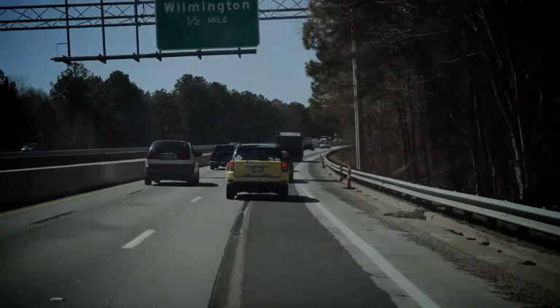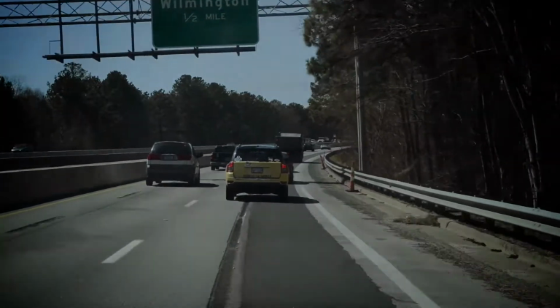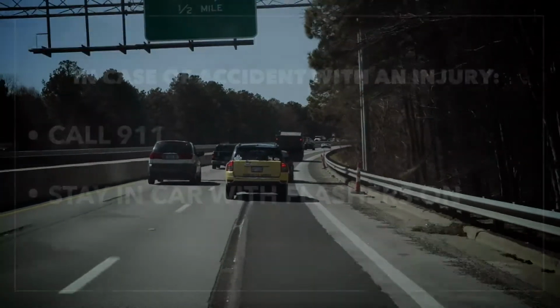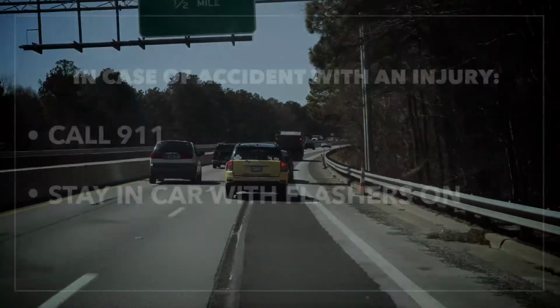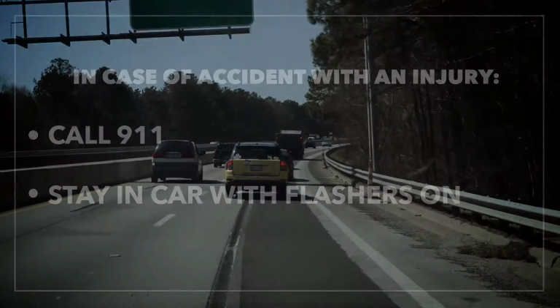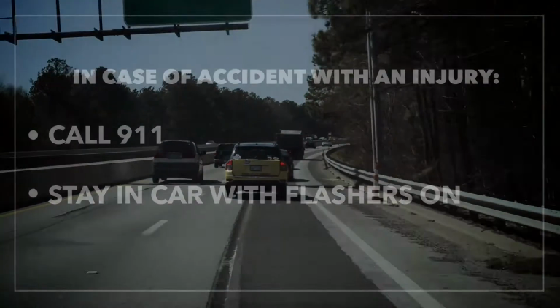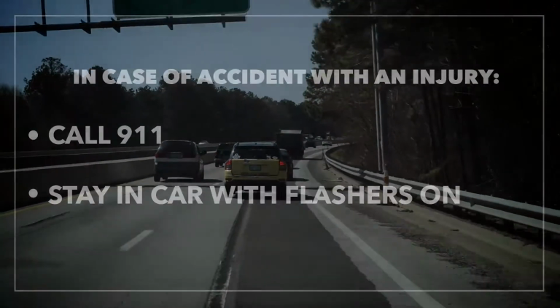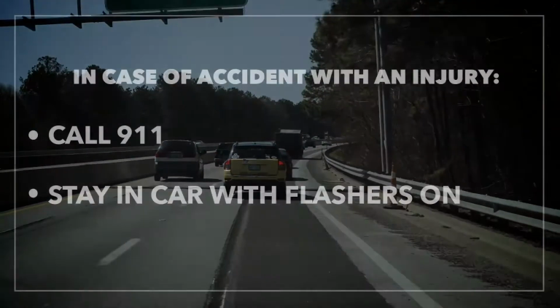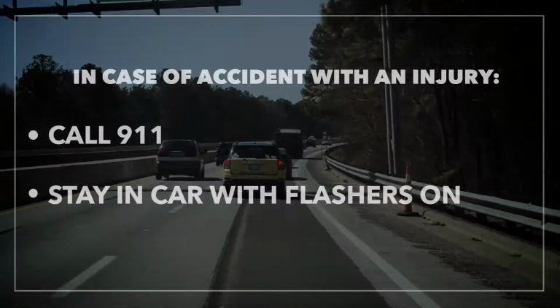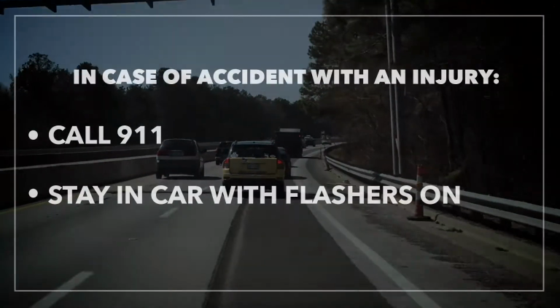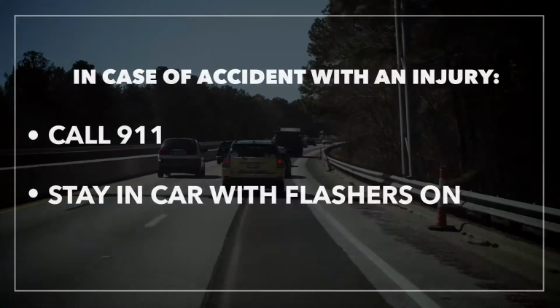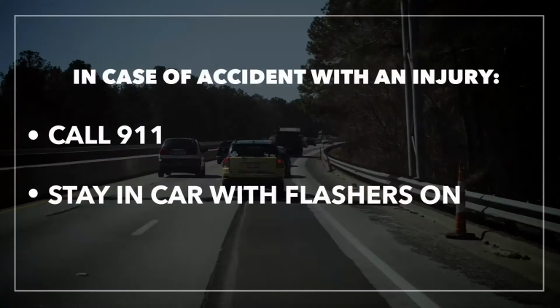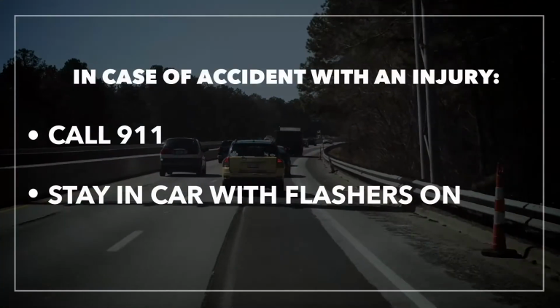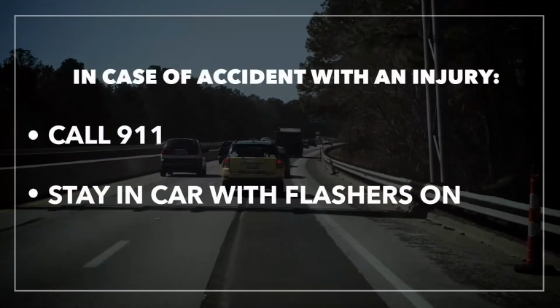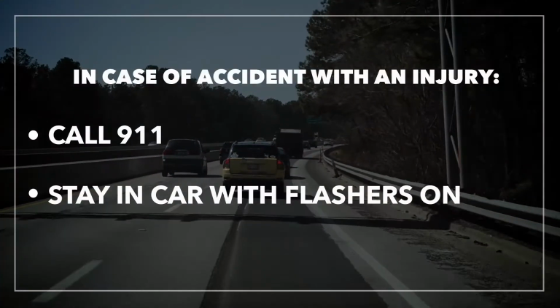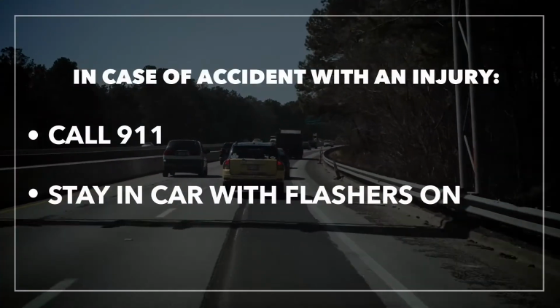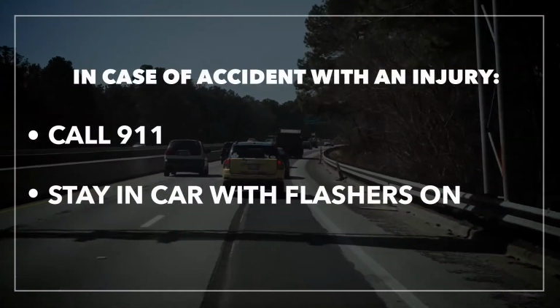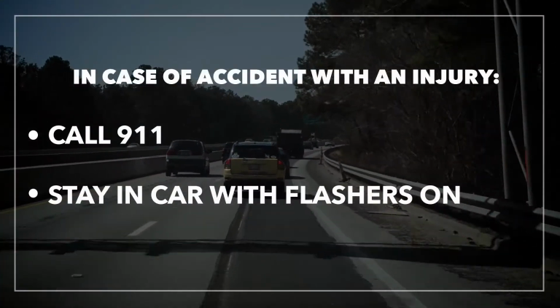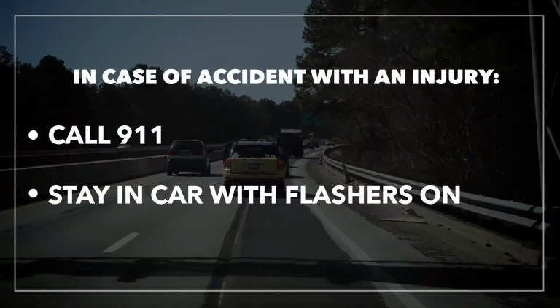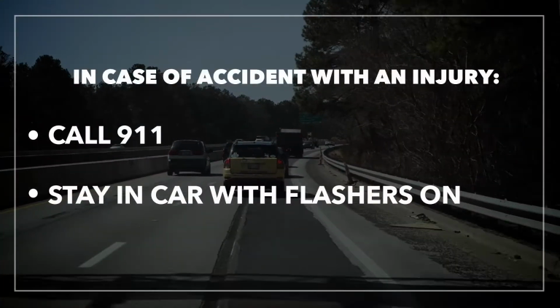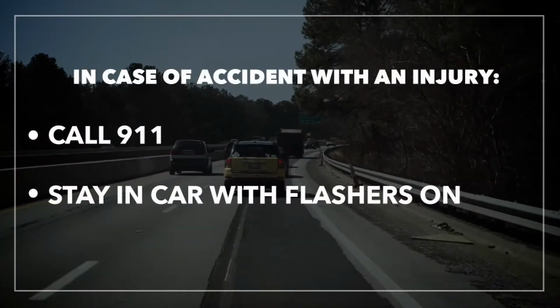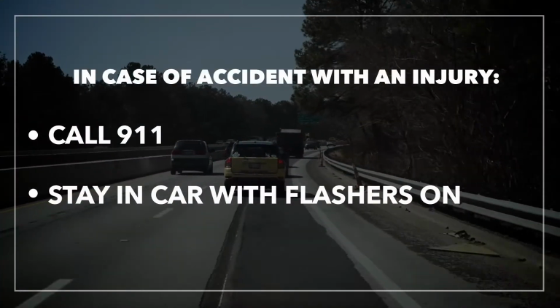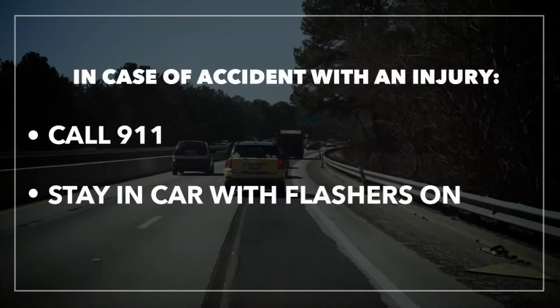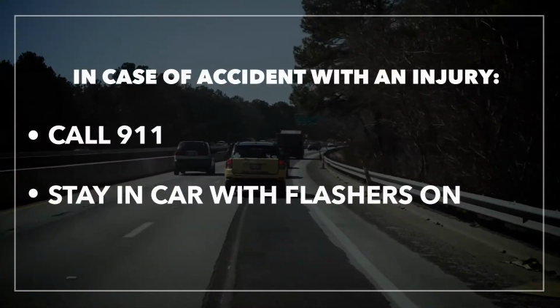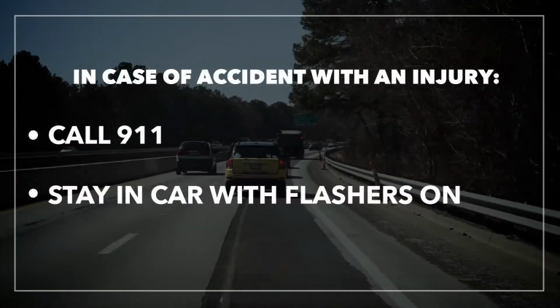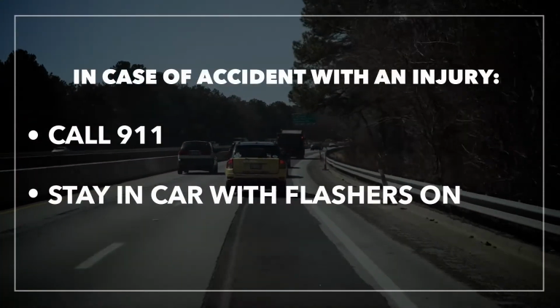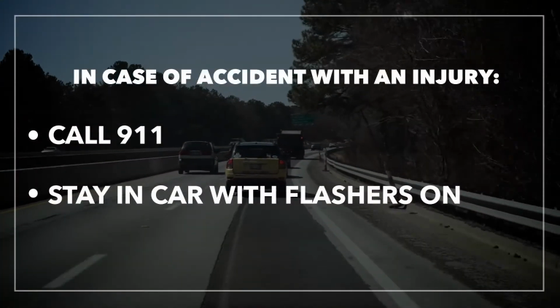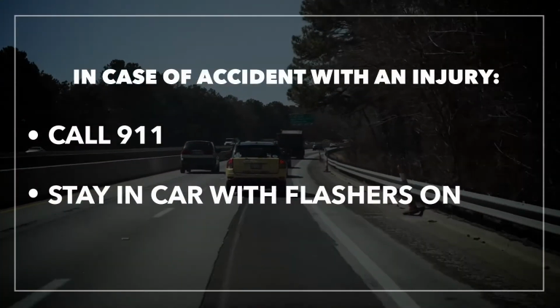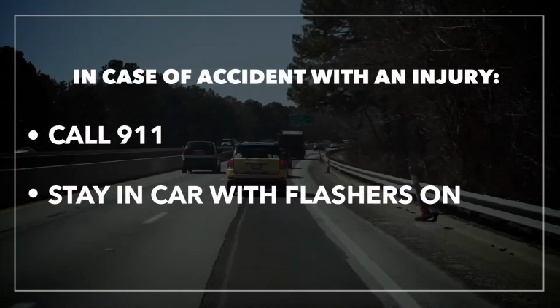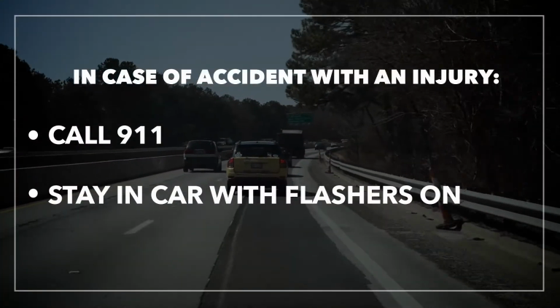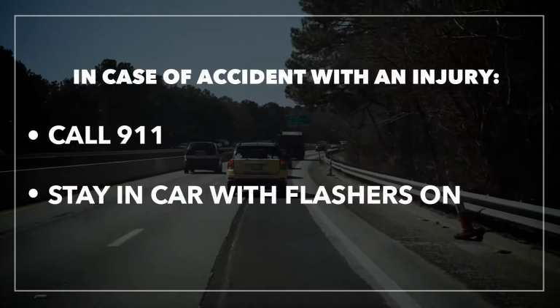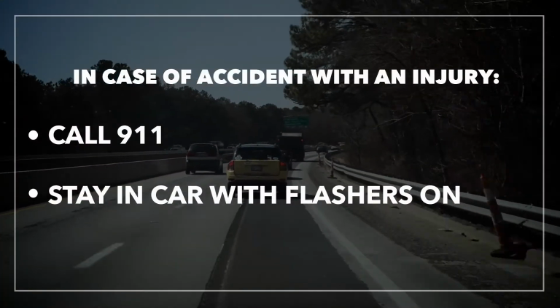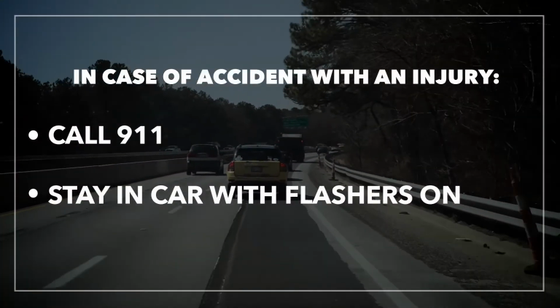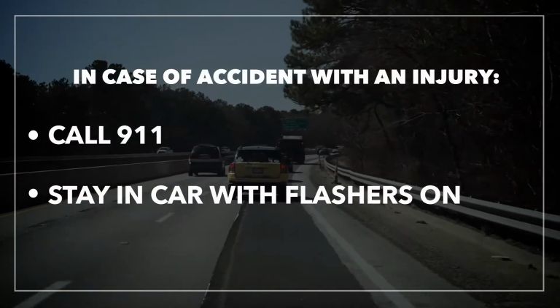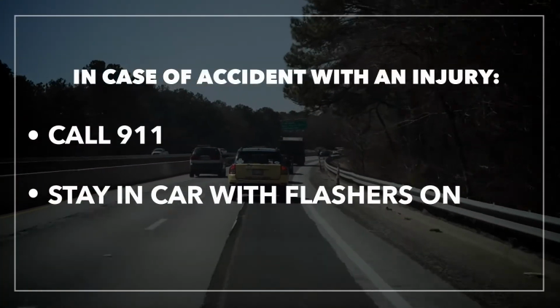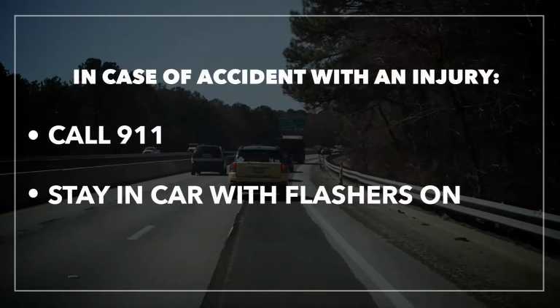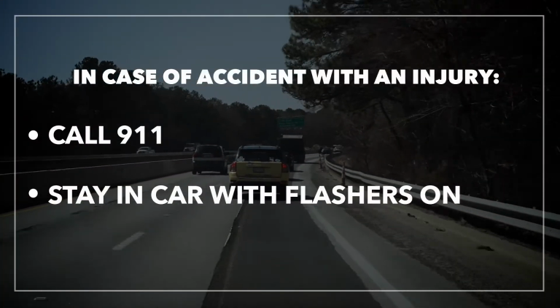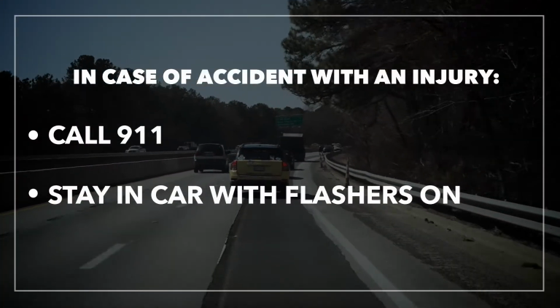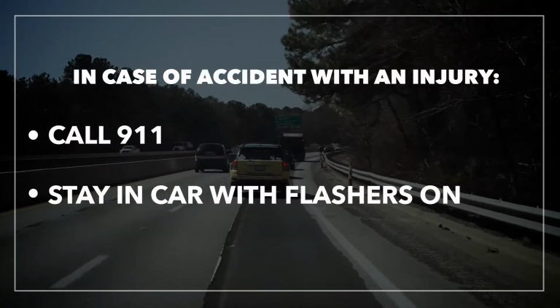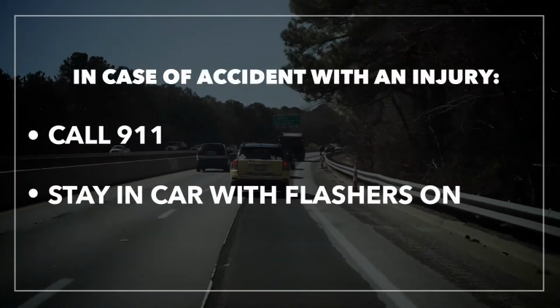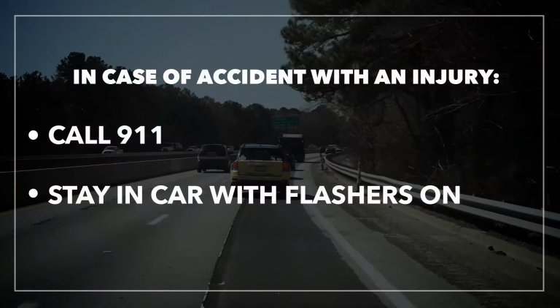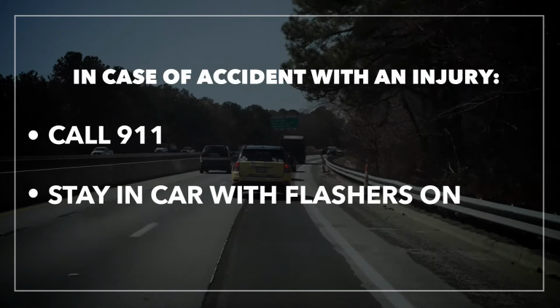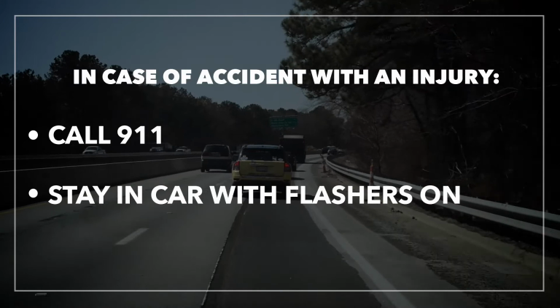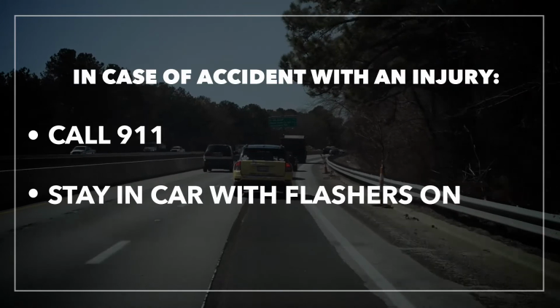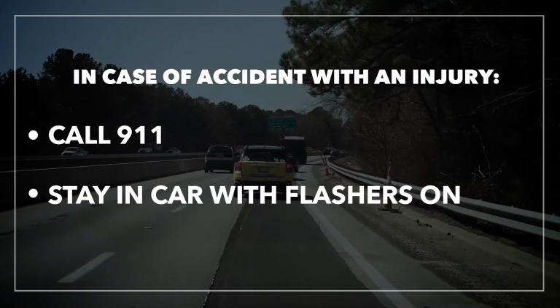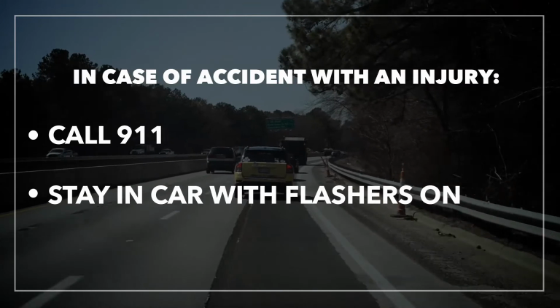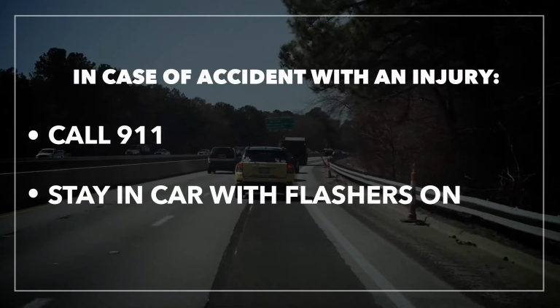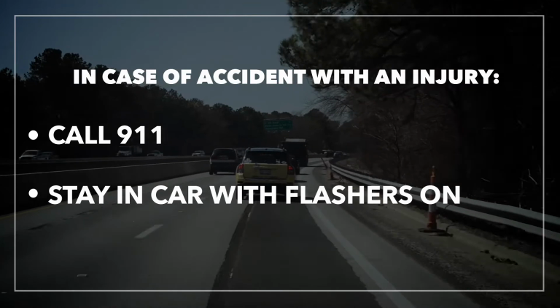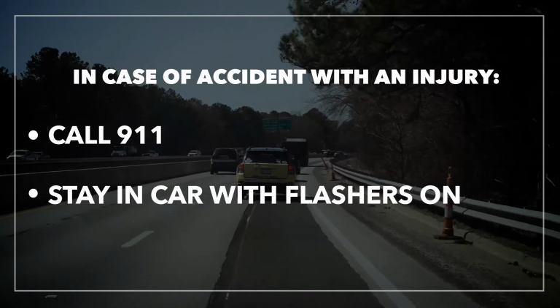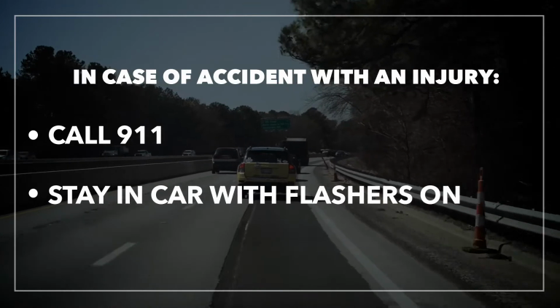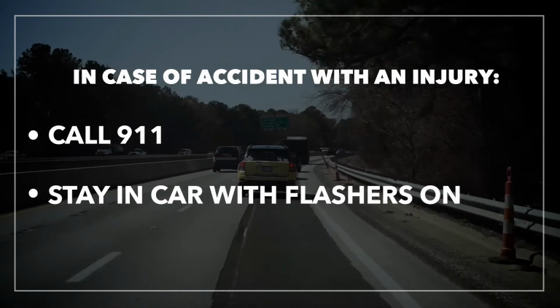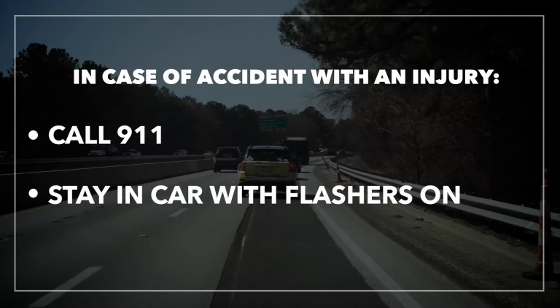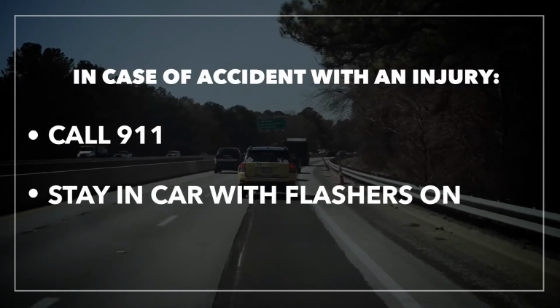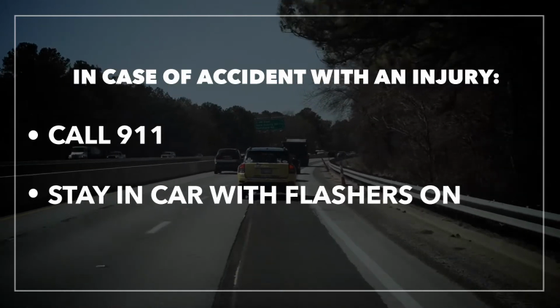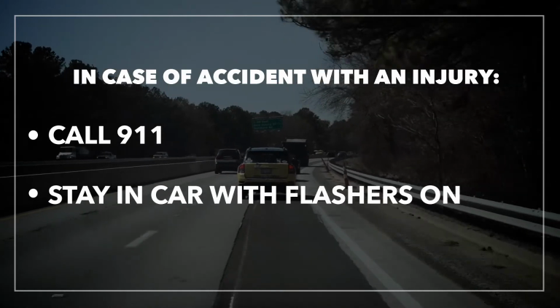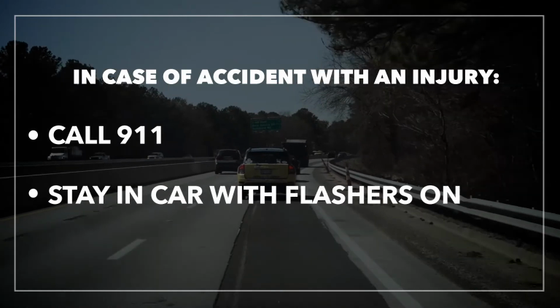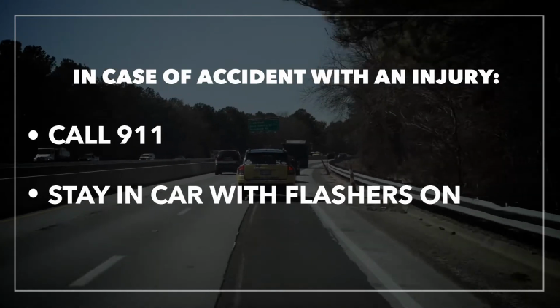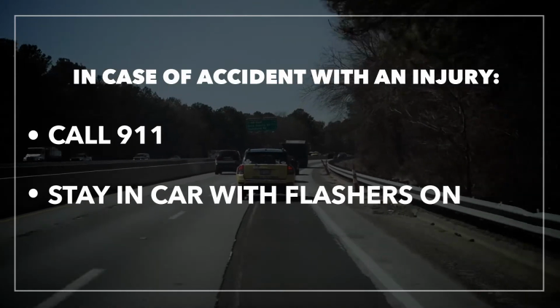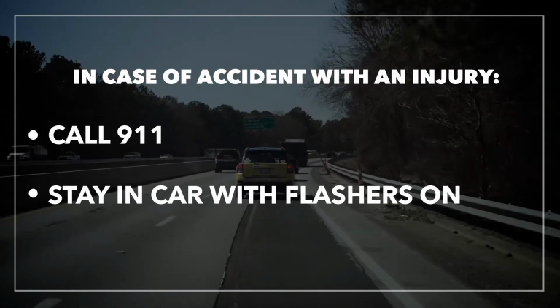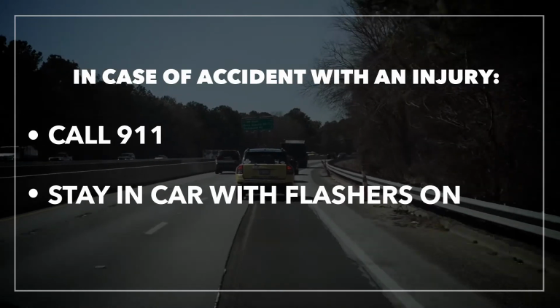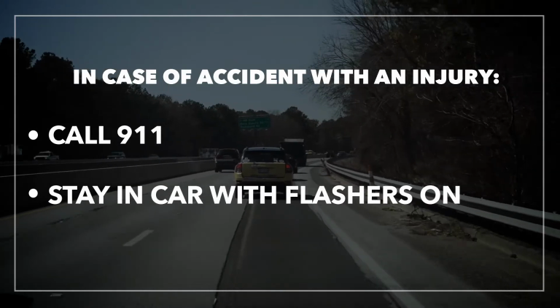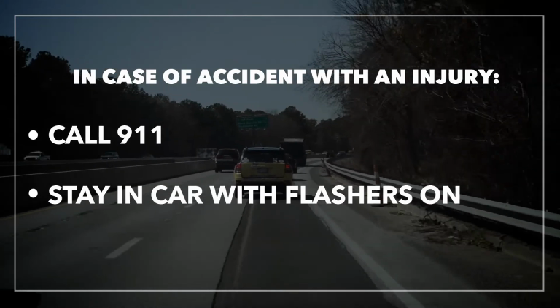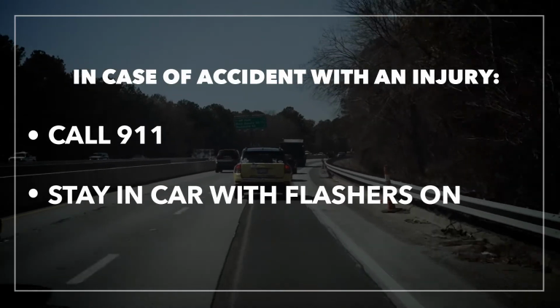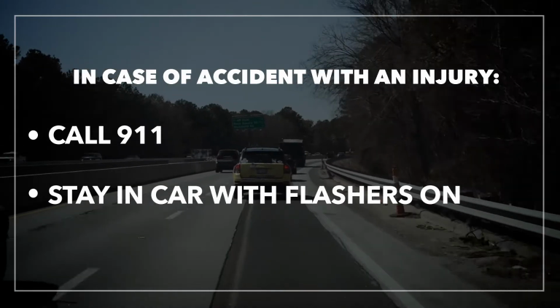In case of an accident with an injury, call 9-1-1. Stay in your car with flashers on until help arrives.